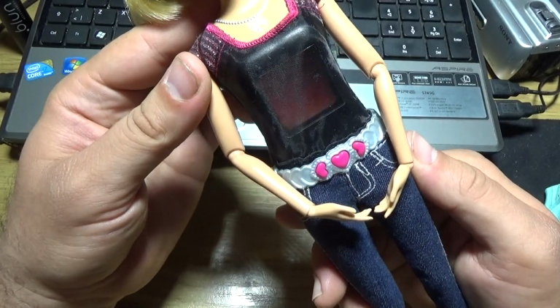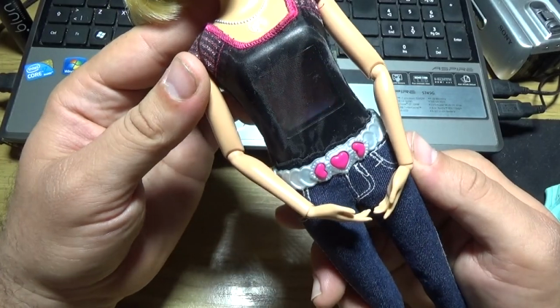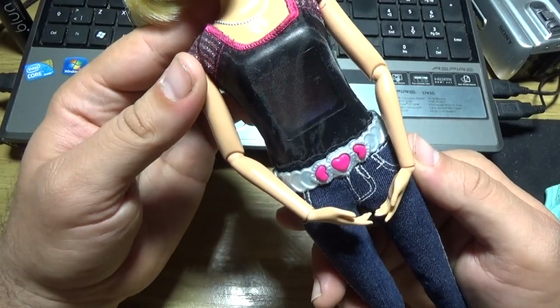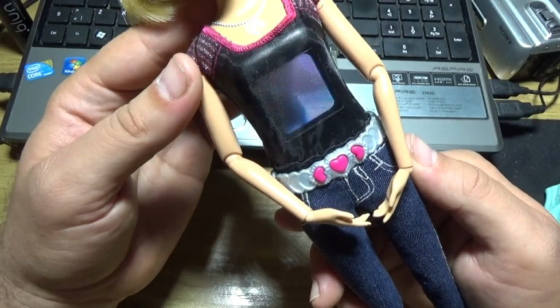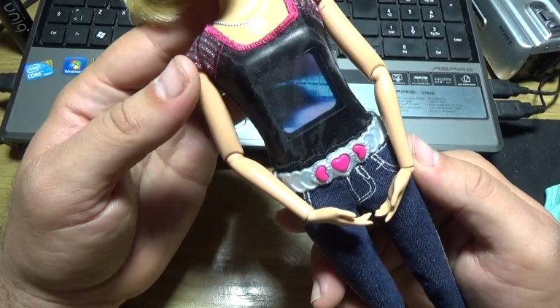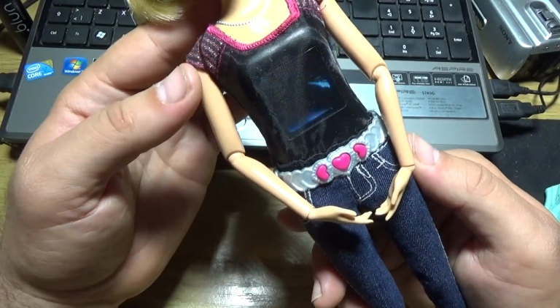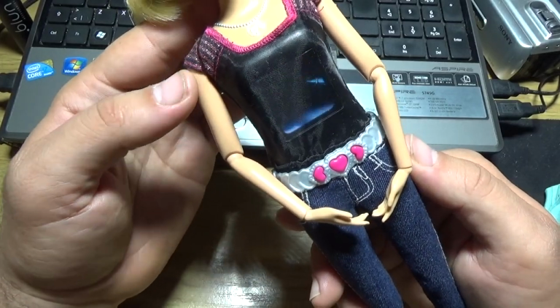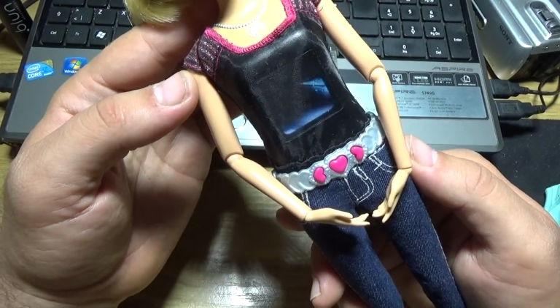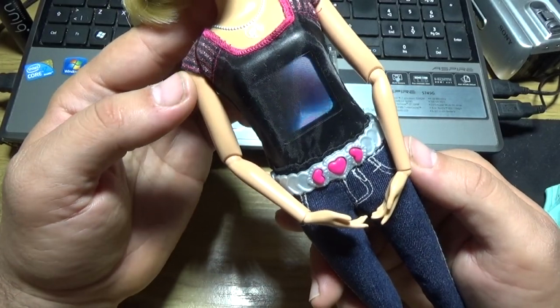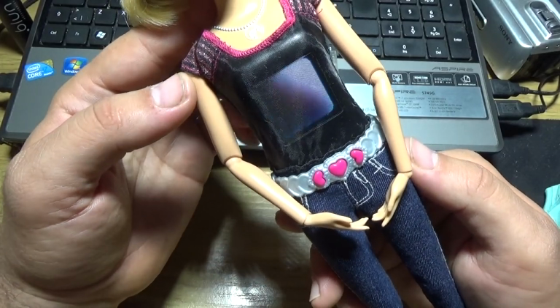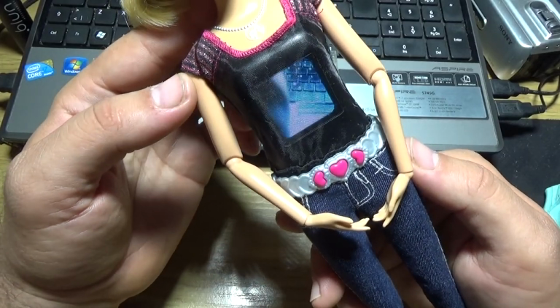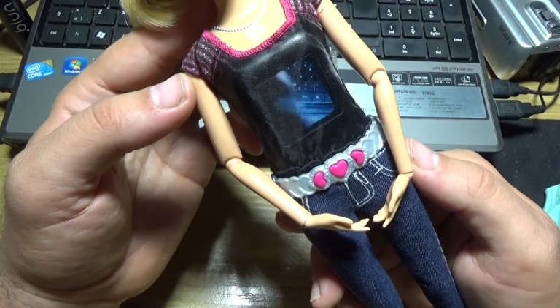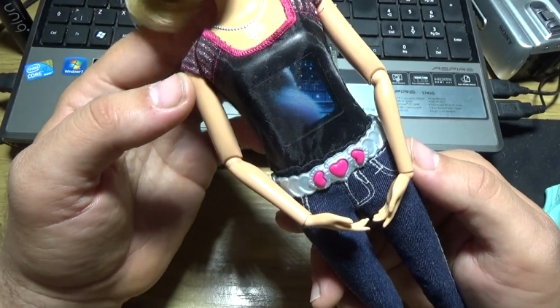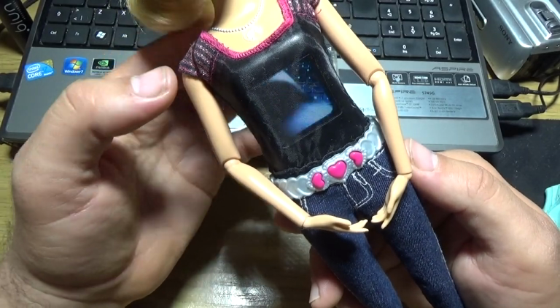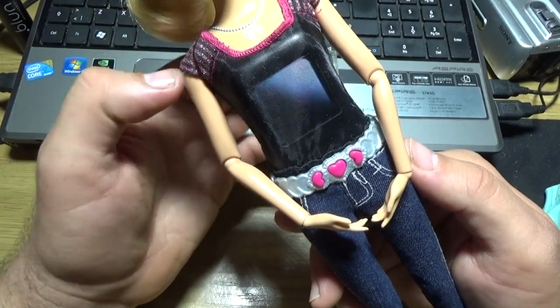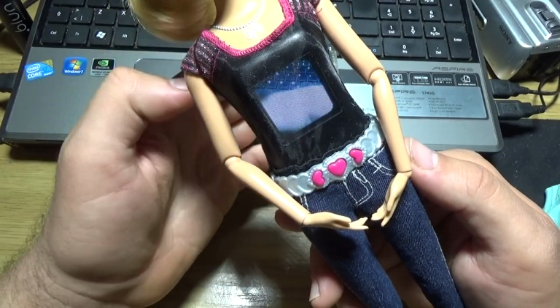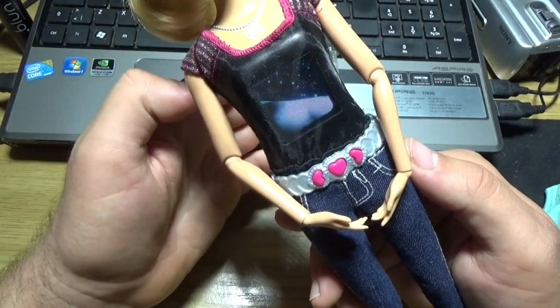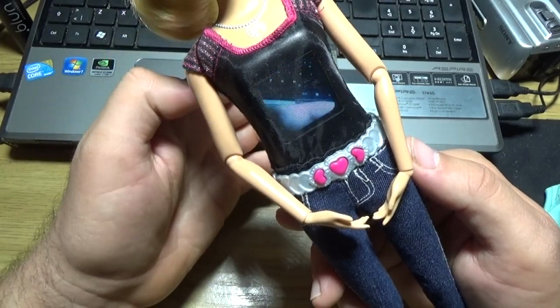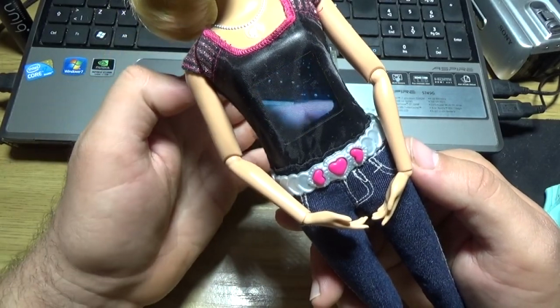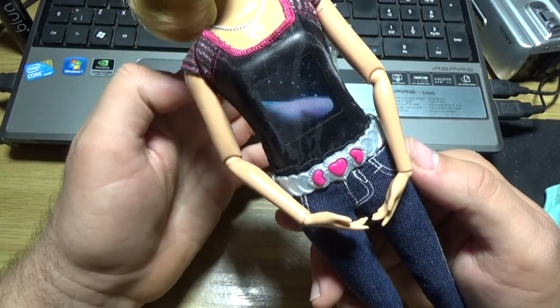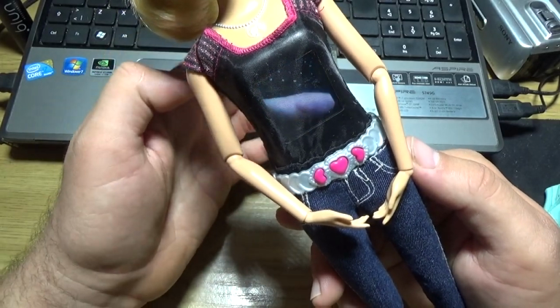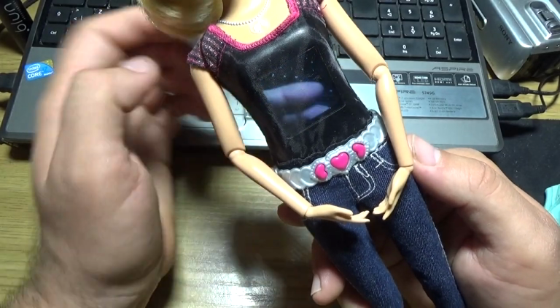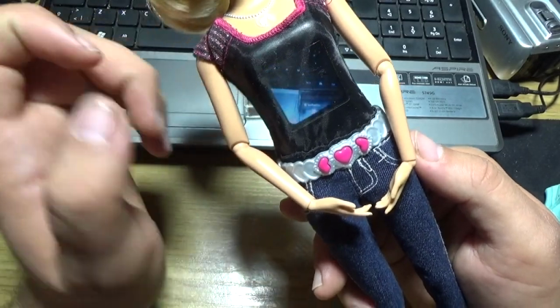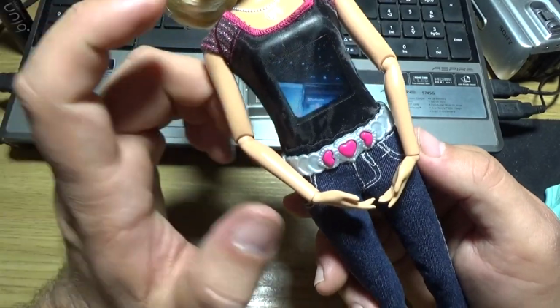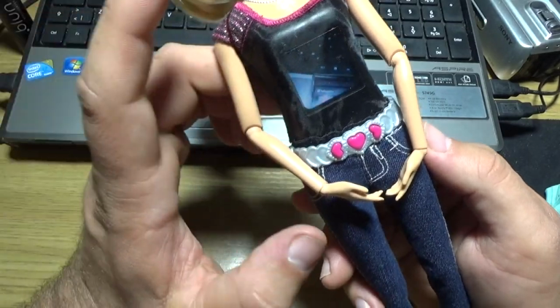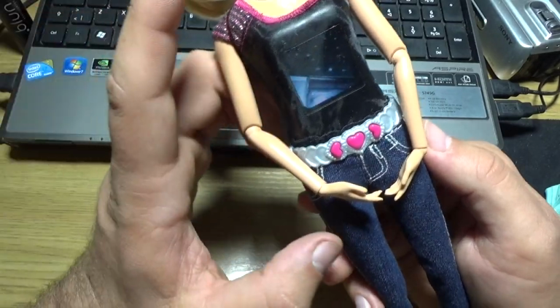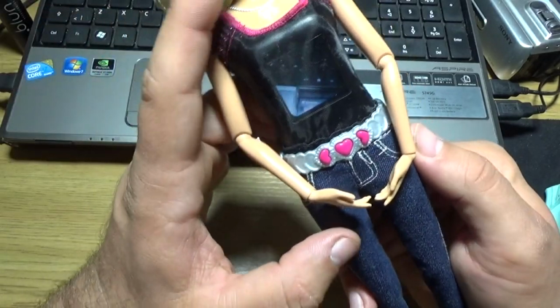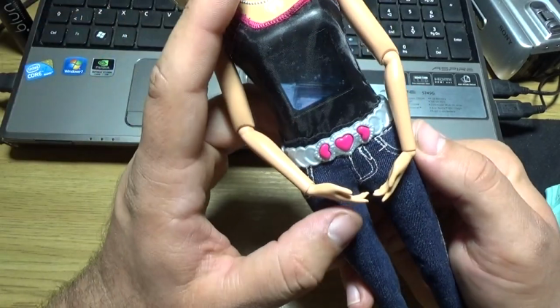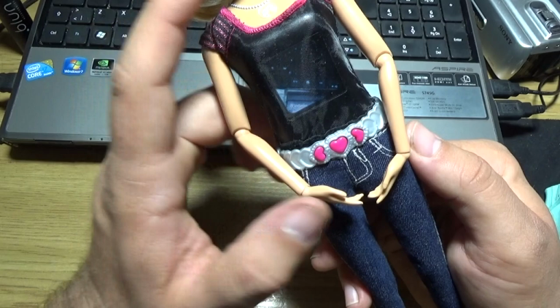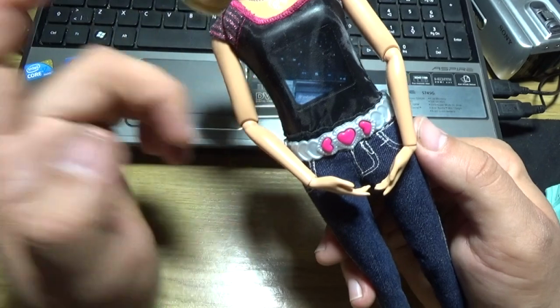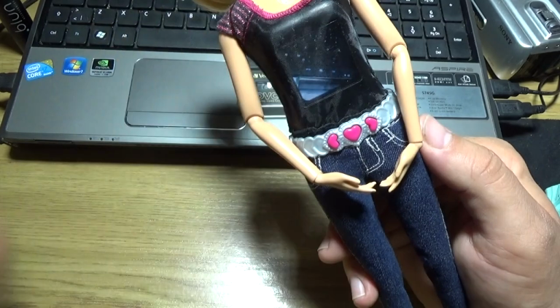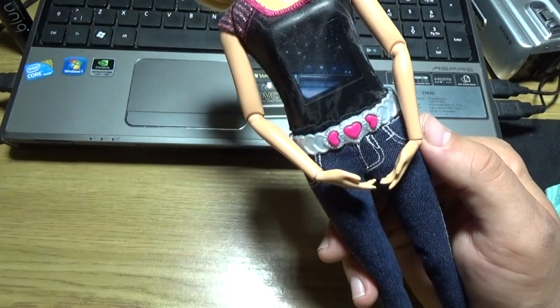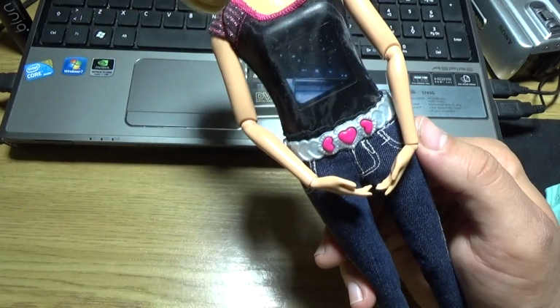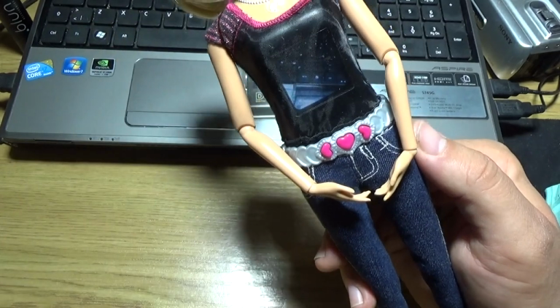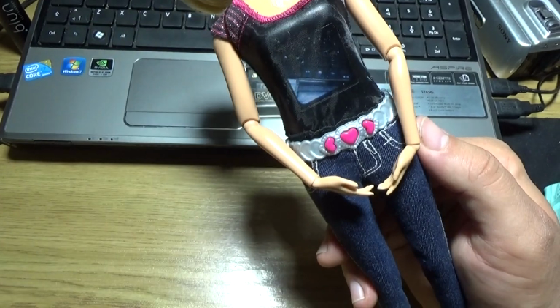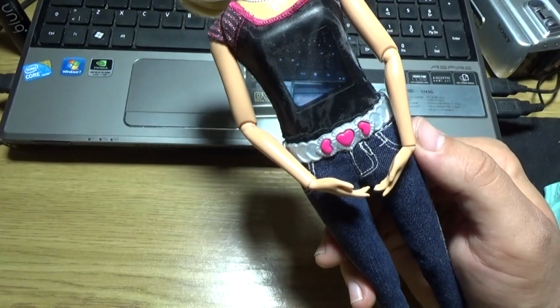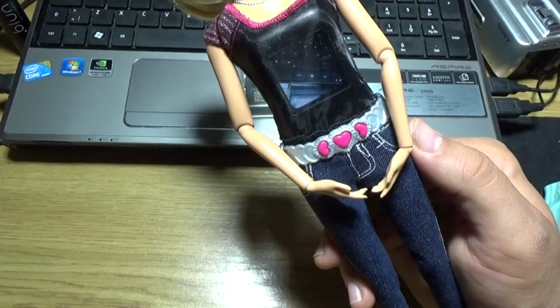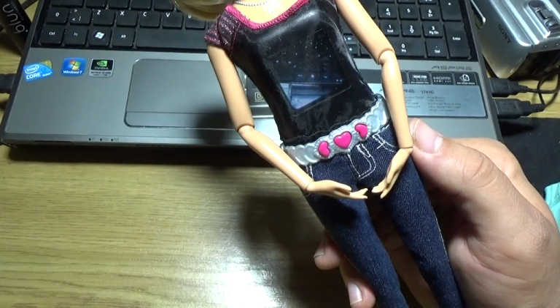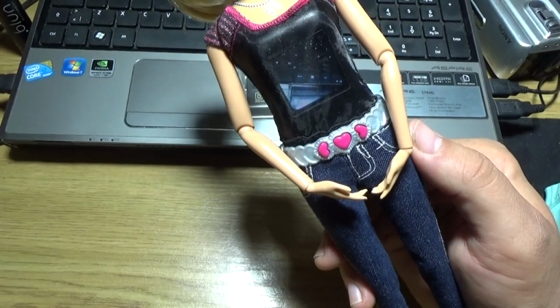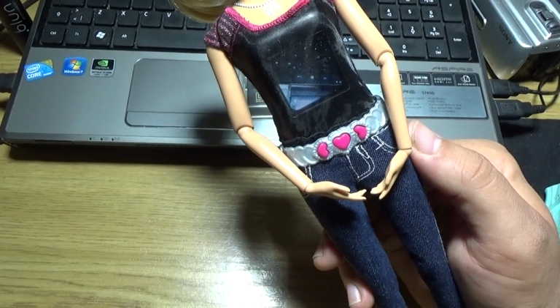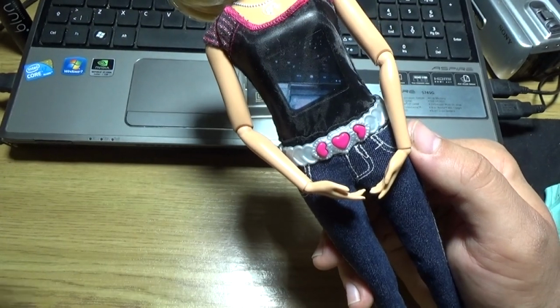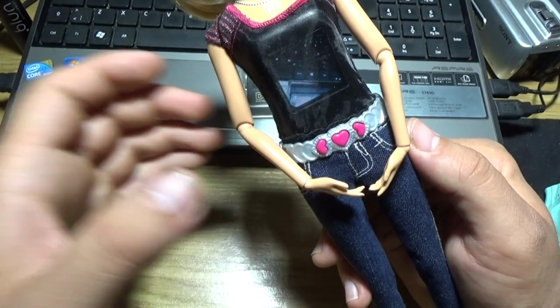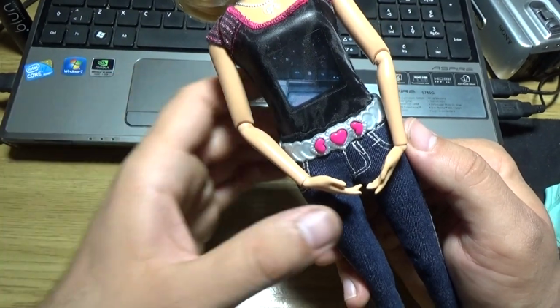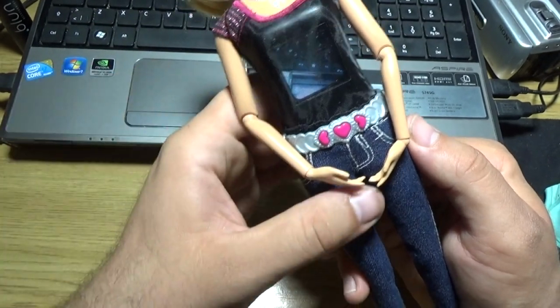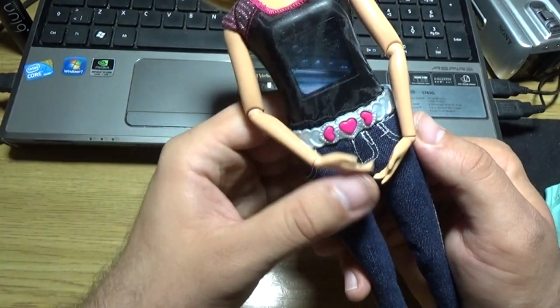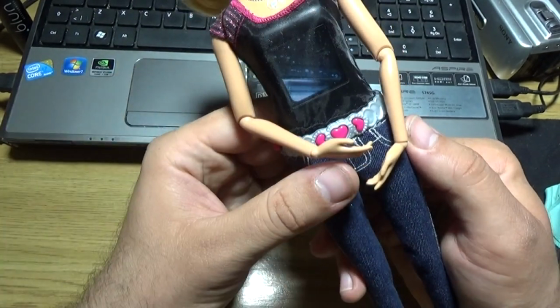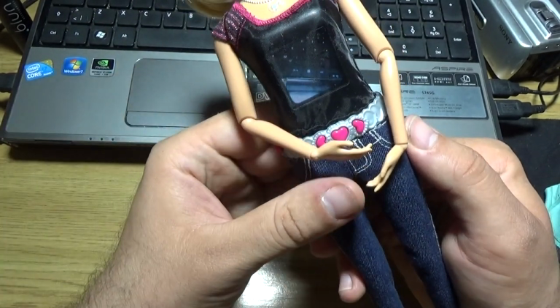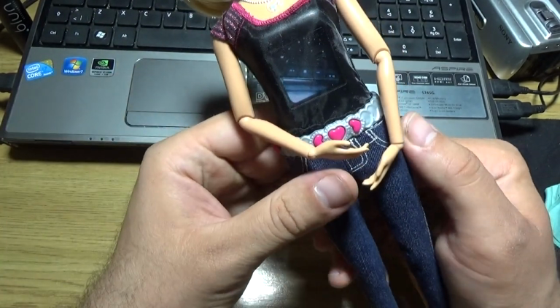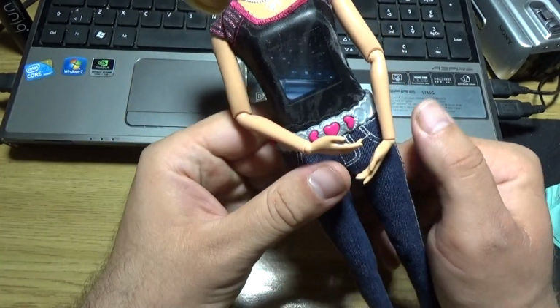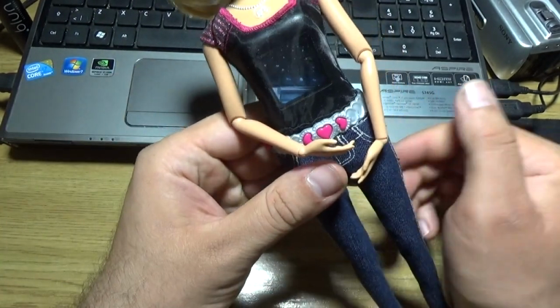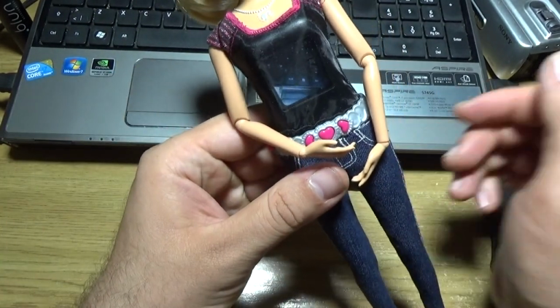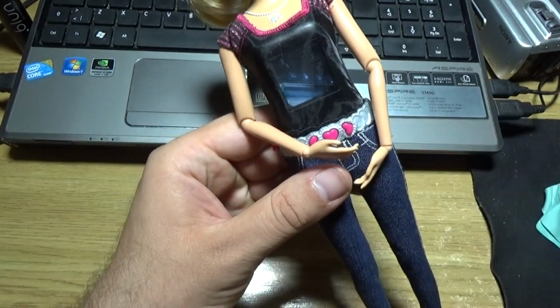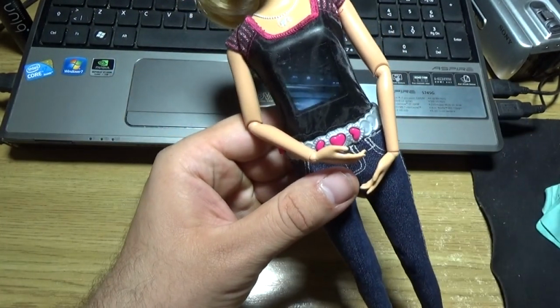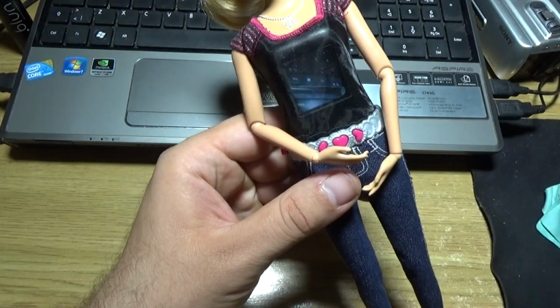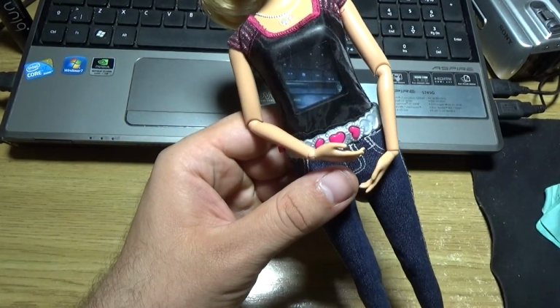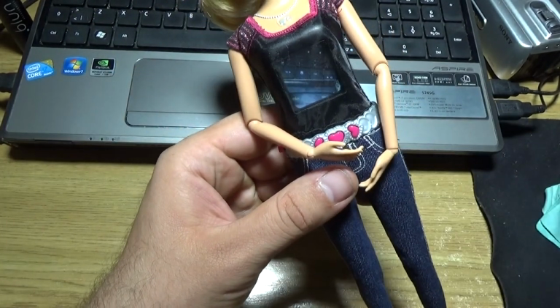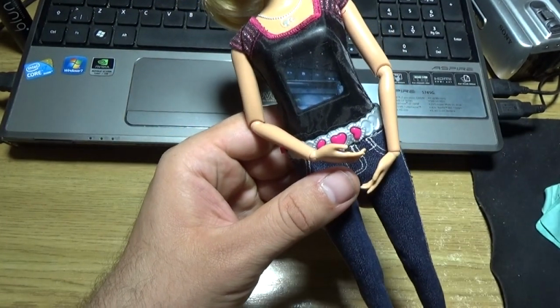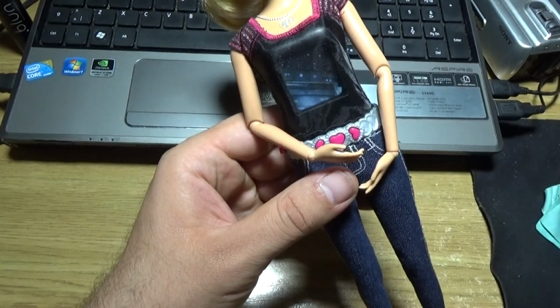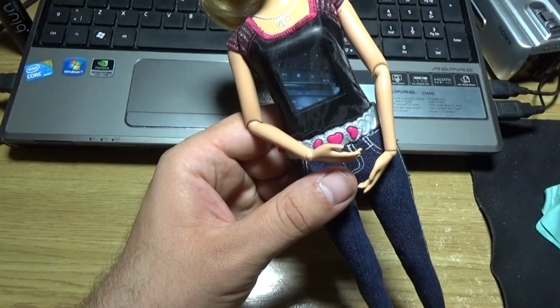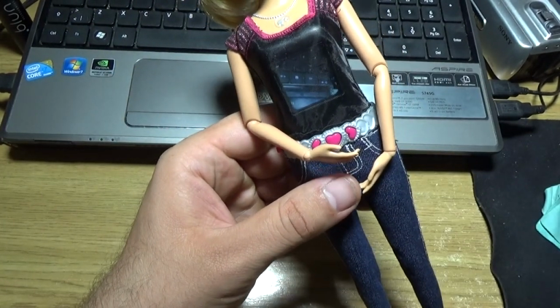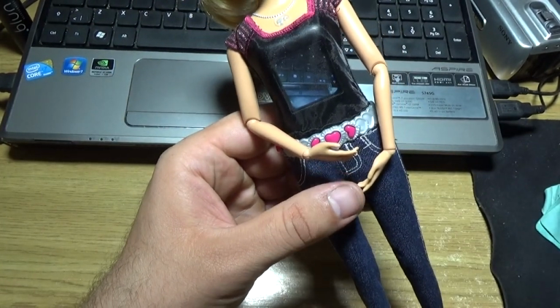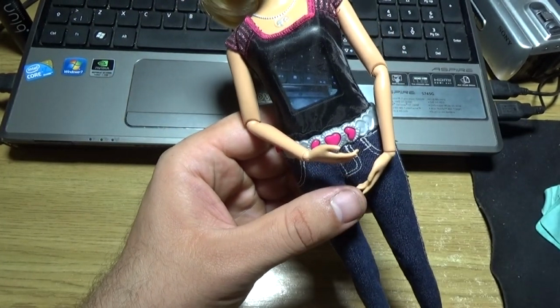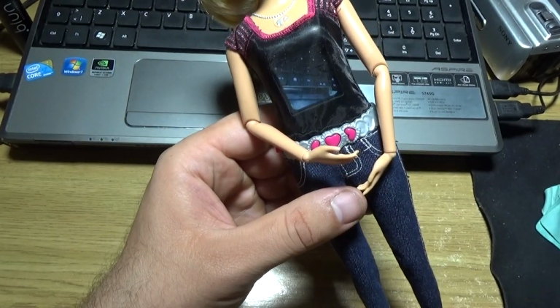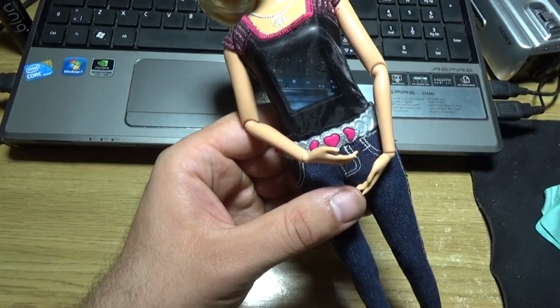I think that's enough for this time. Okay, goodbye friends.